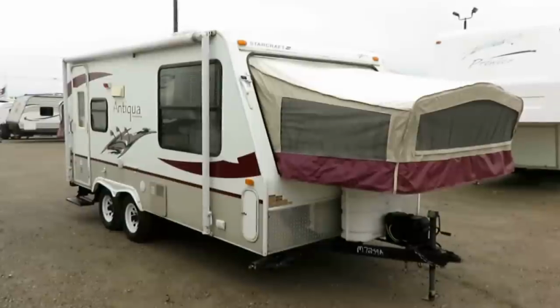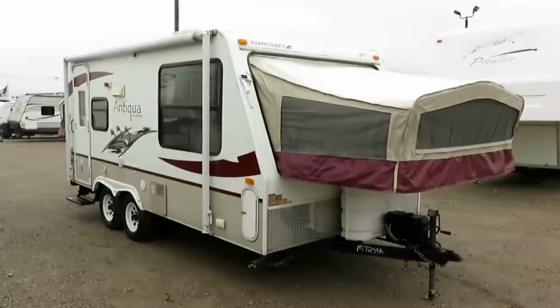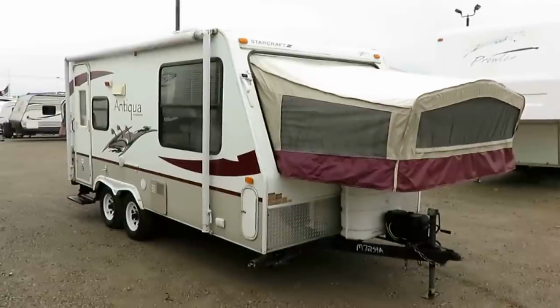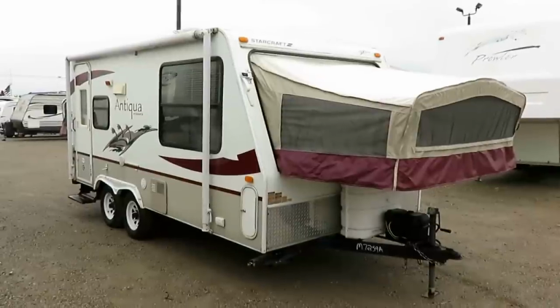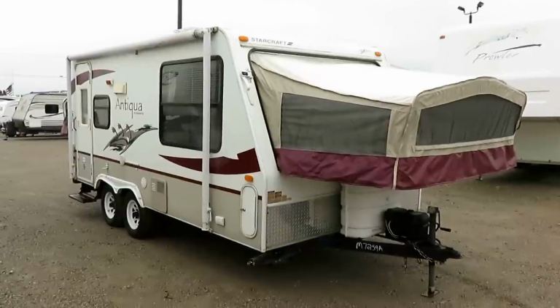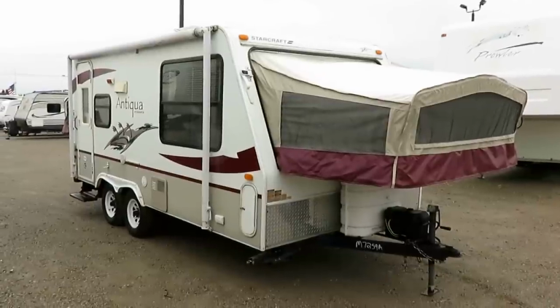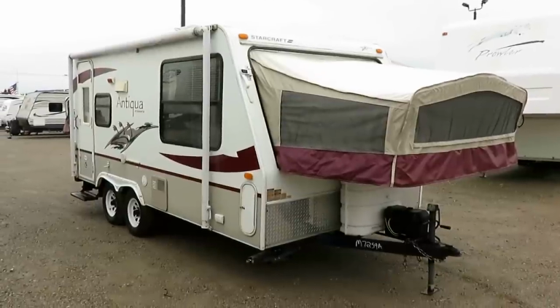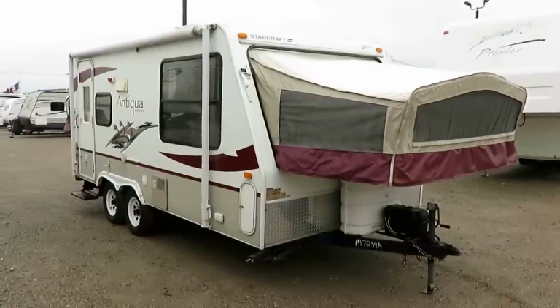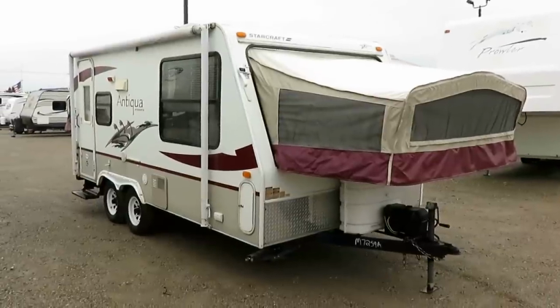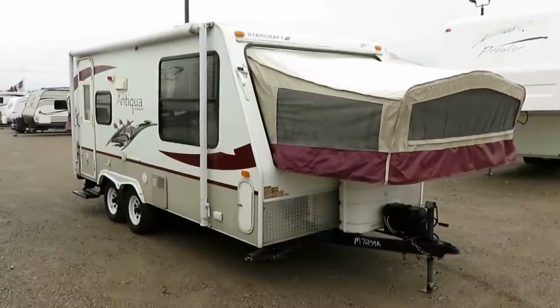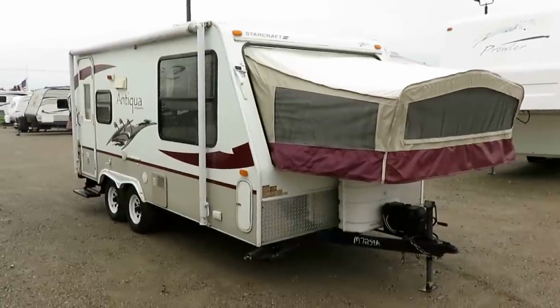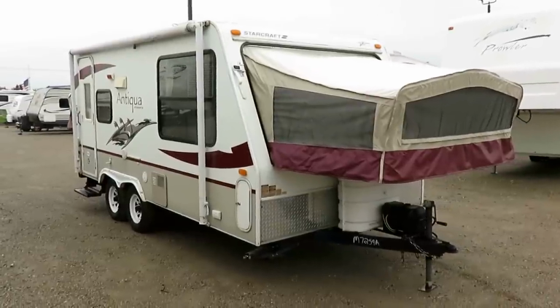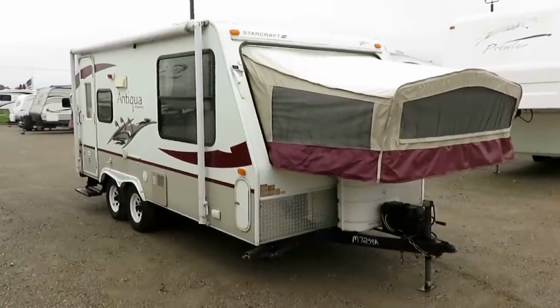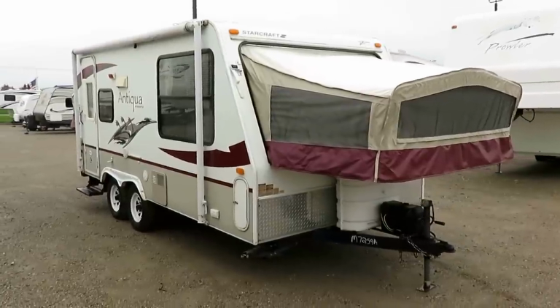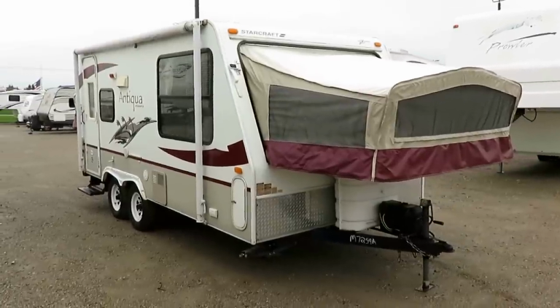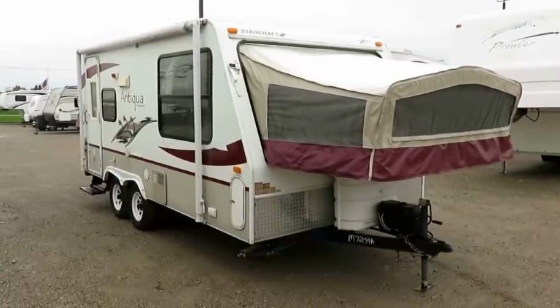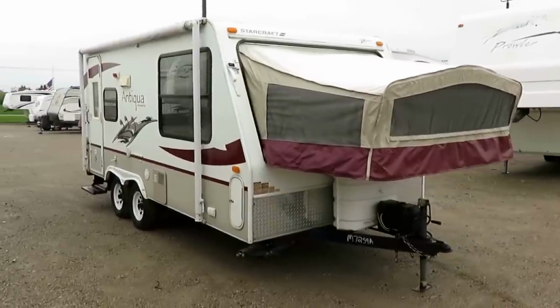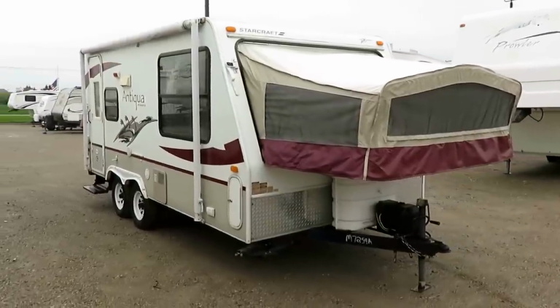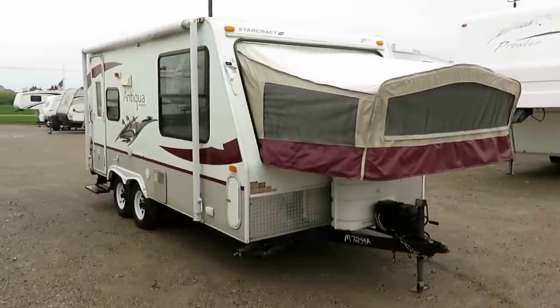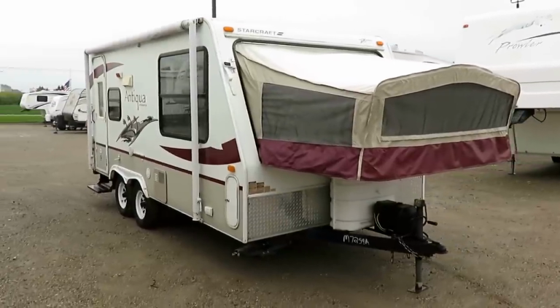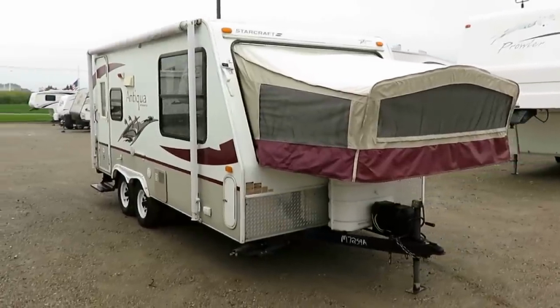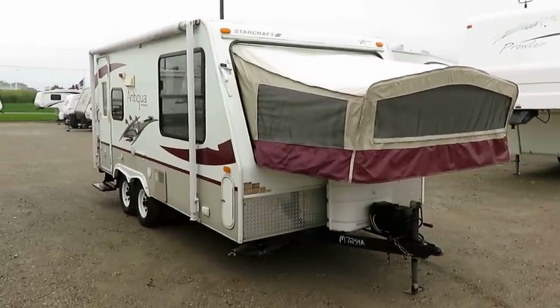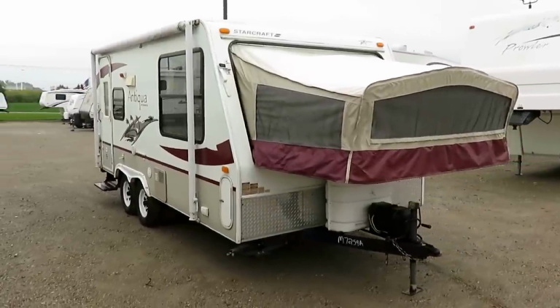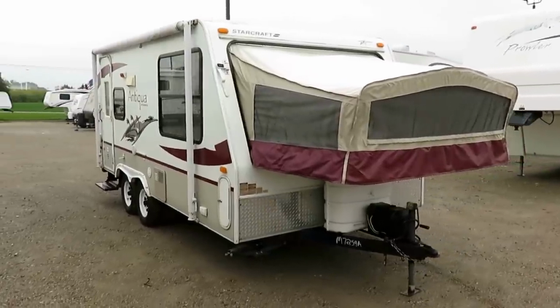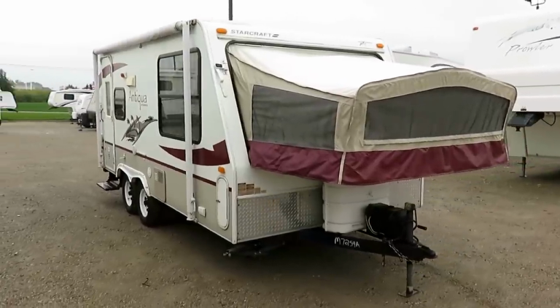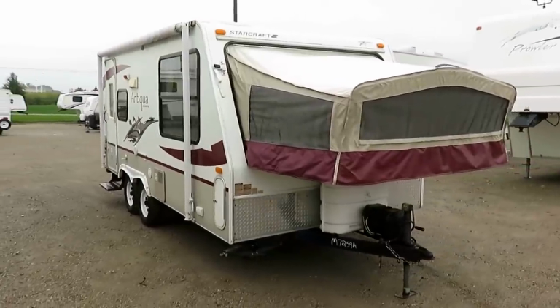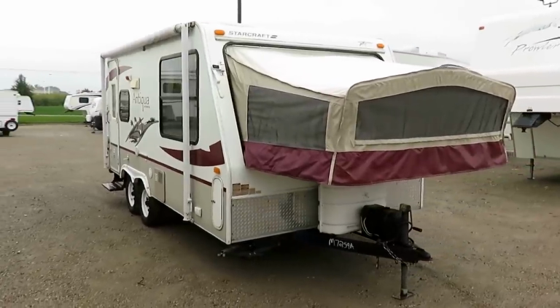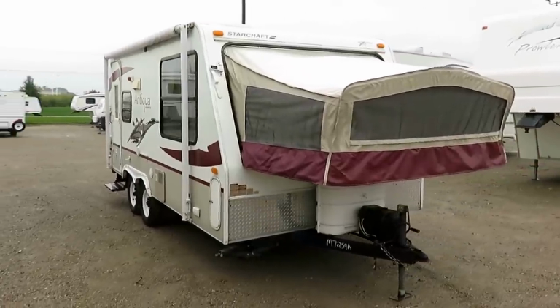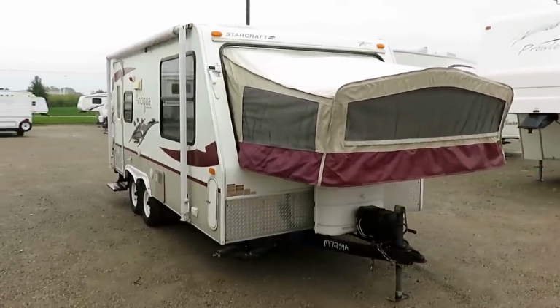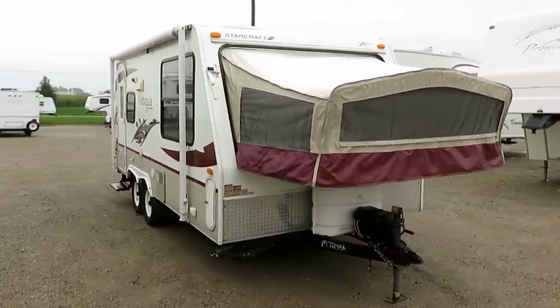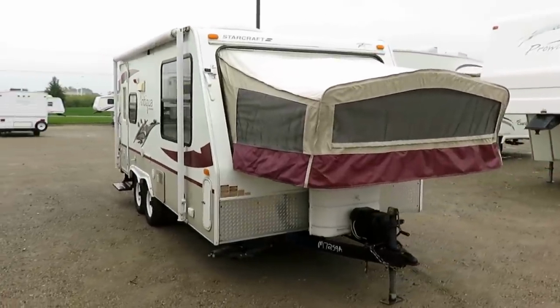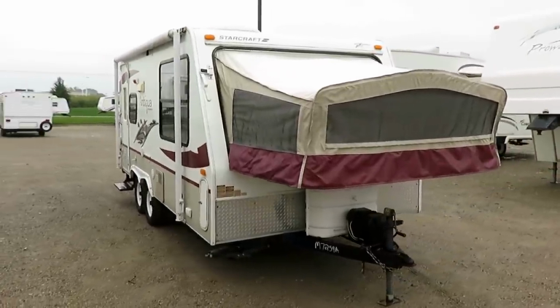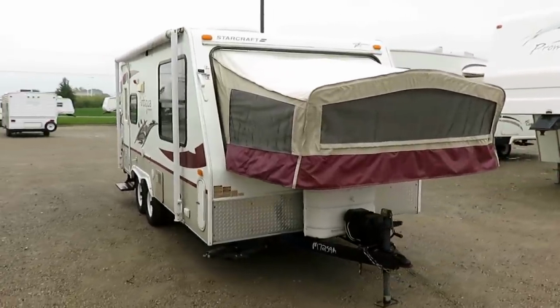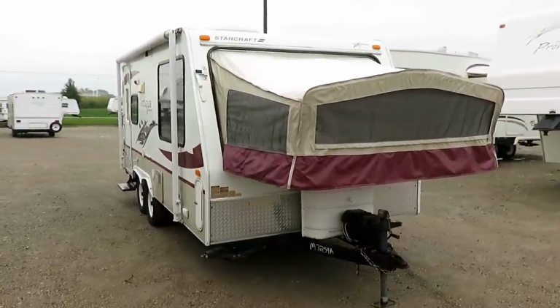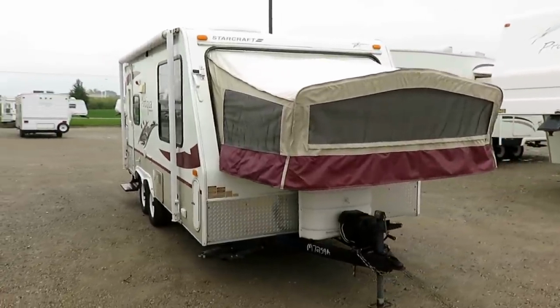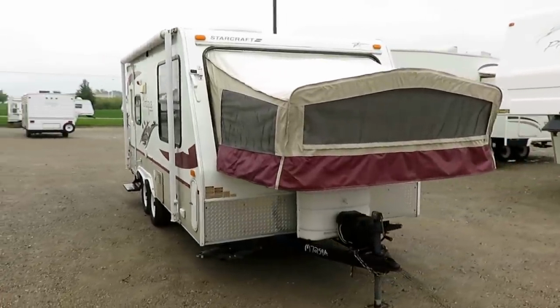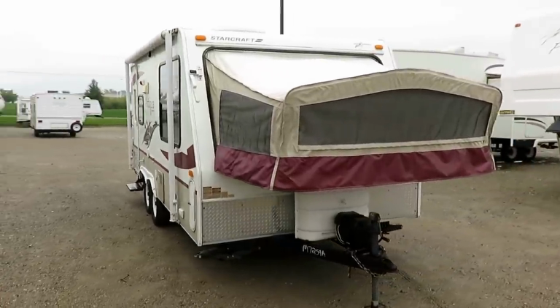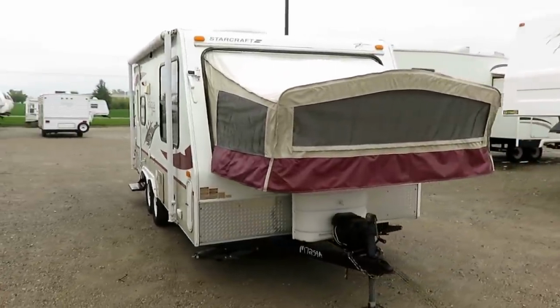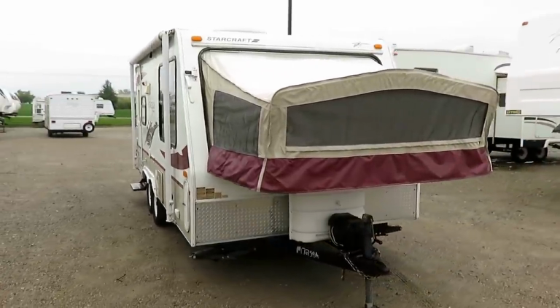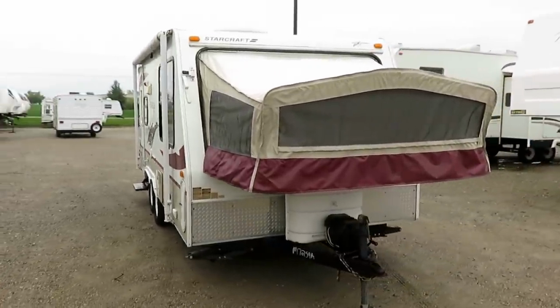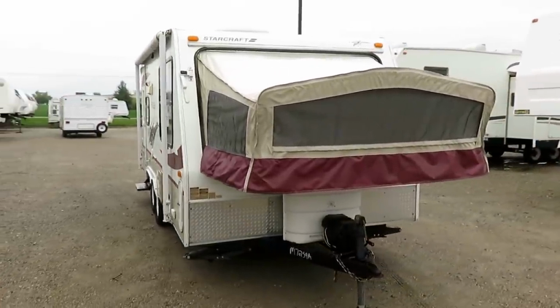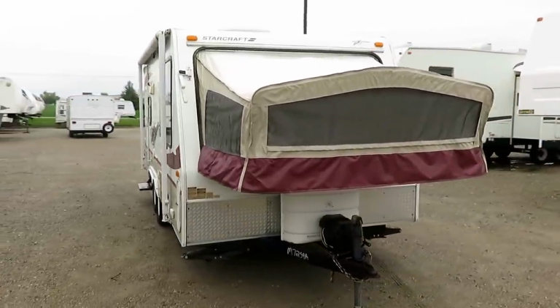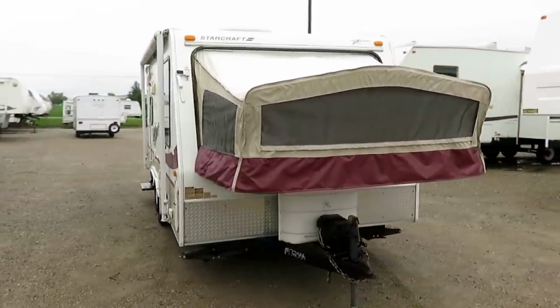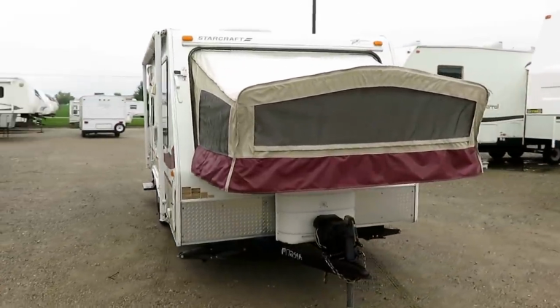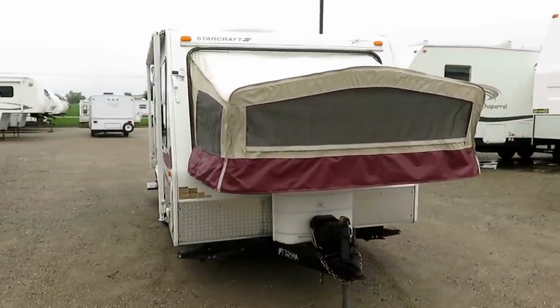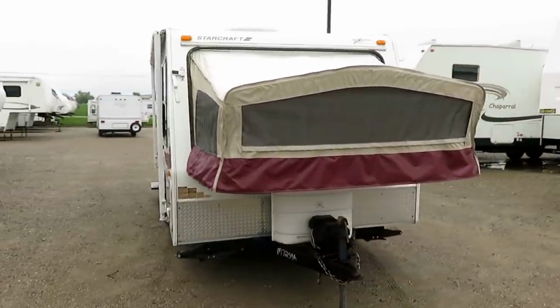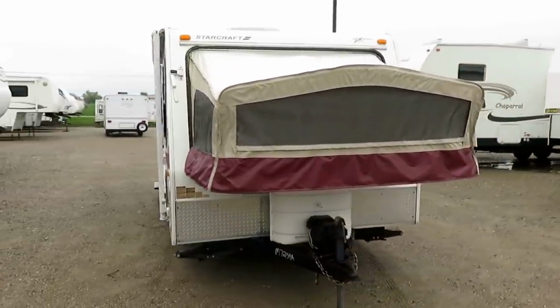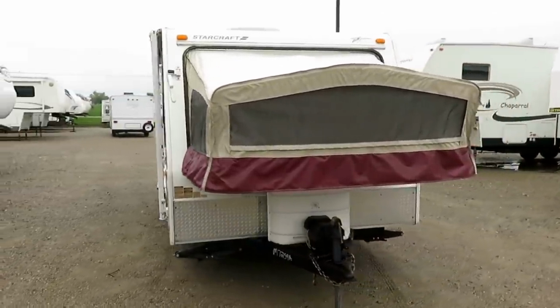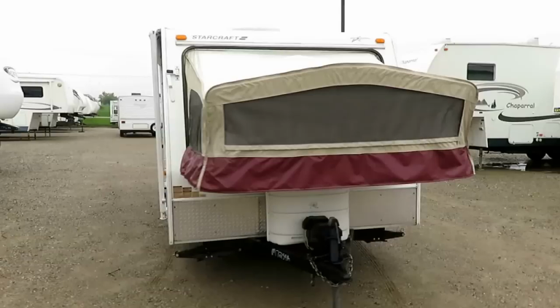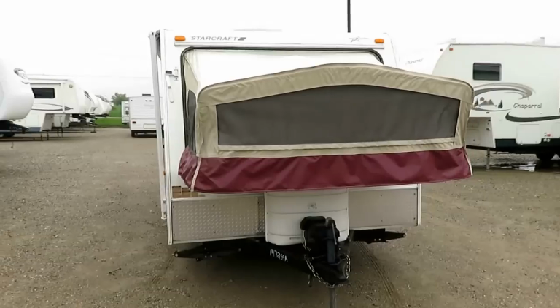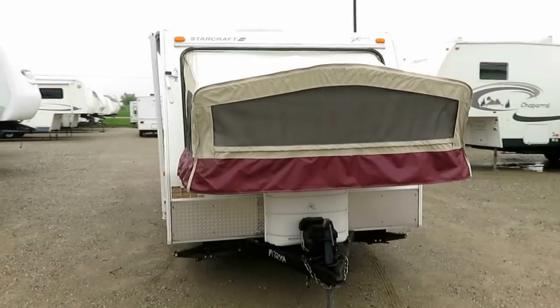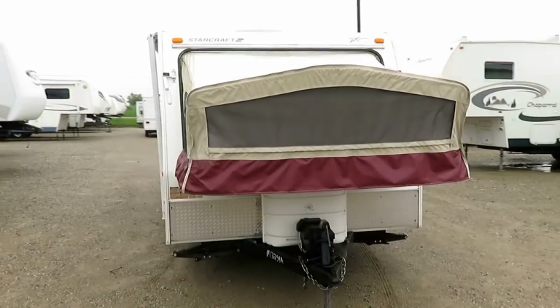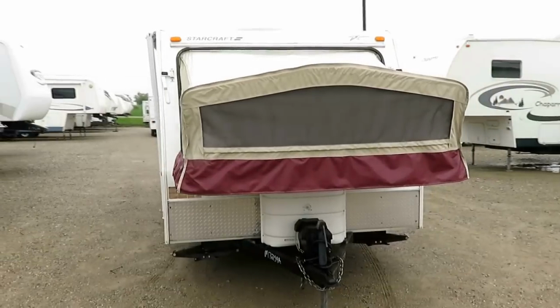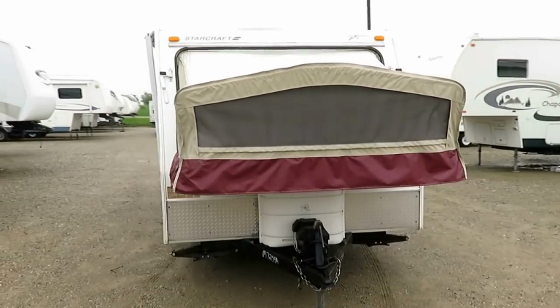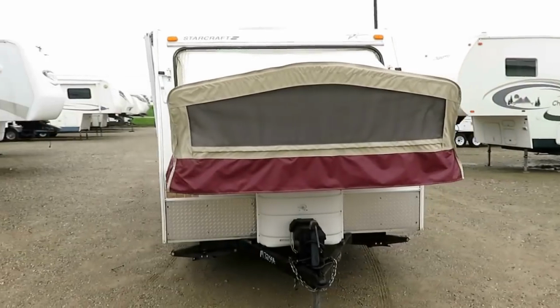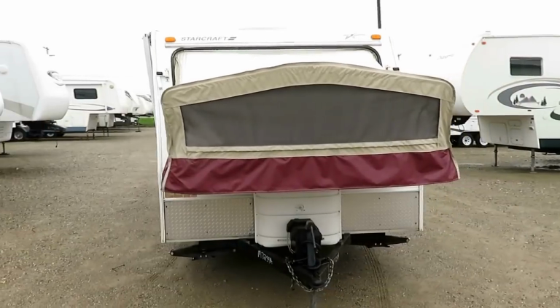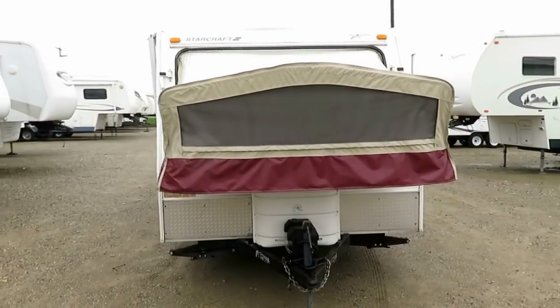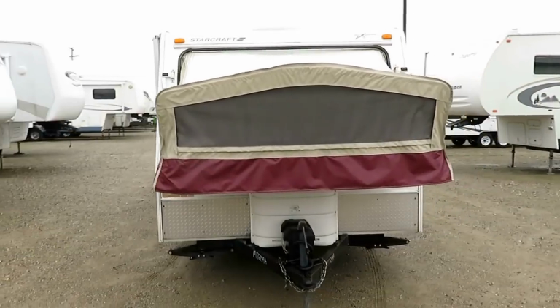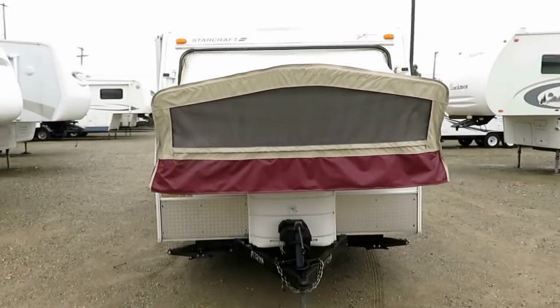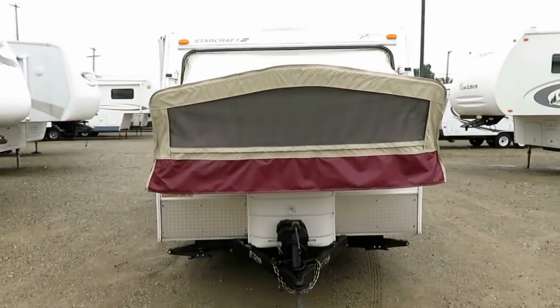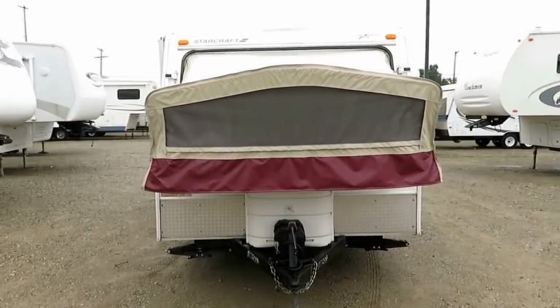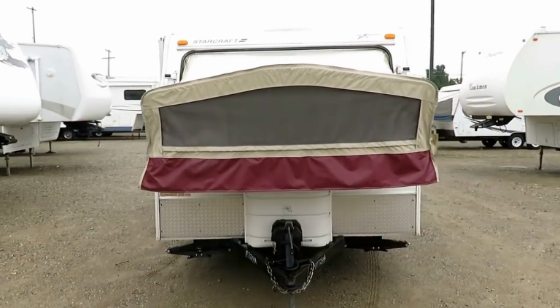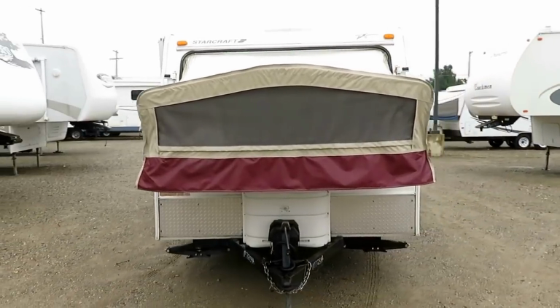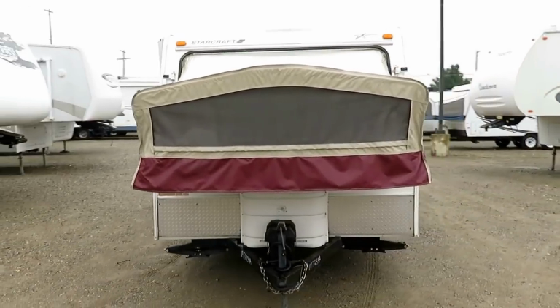A very nice StarCraft Antigua just came in here at Hale La Vie of Coldwater, Michigan.